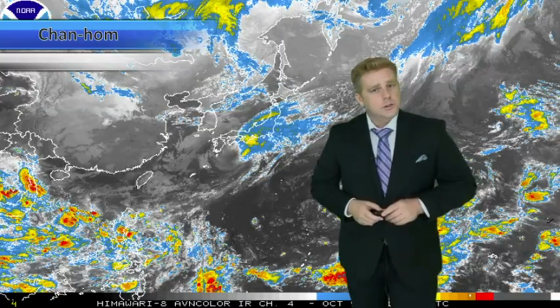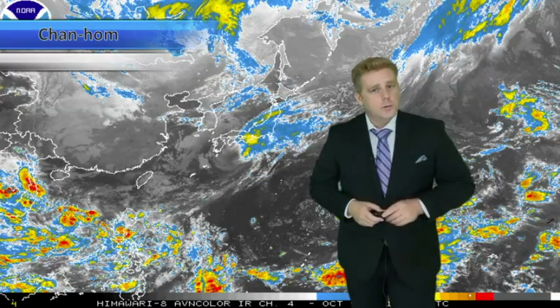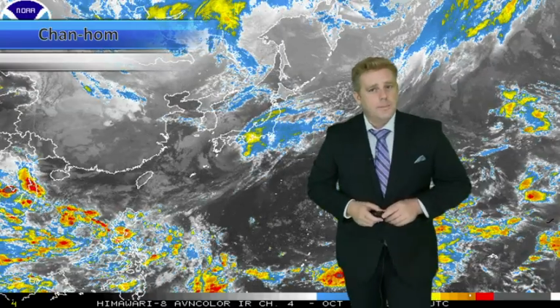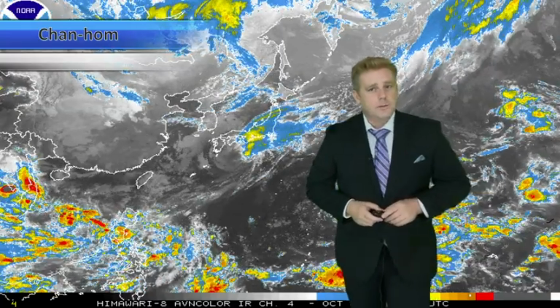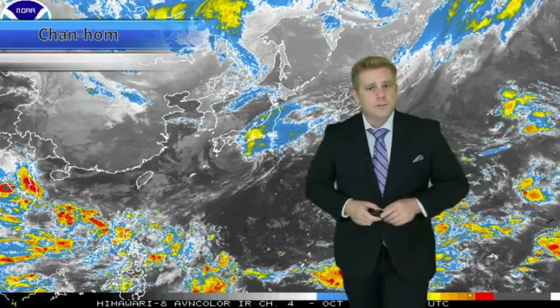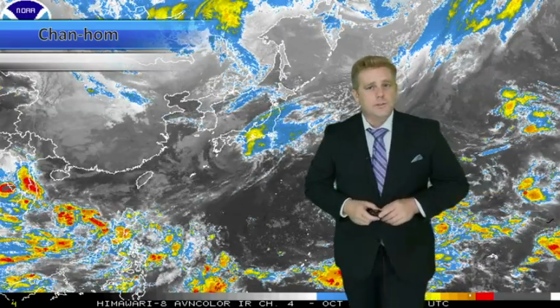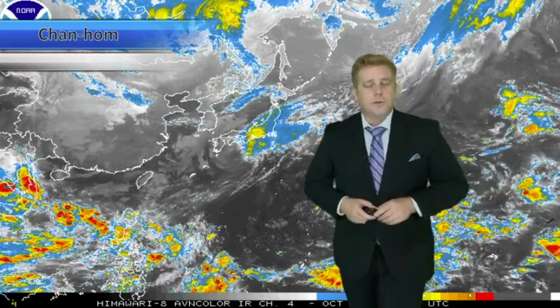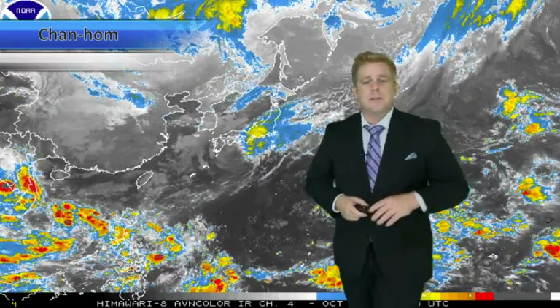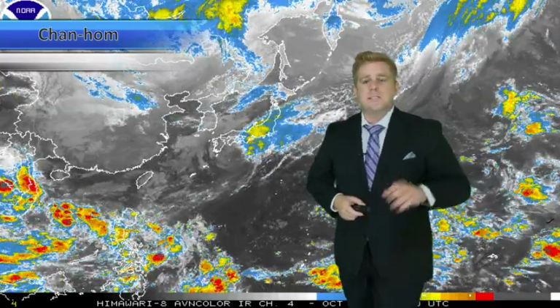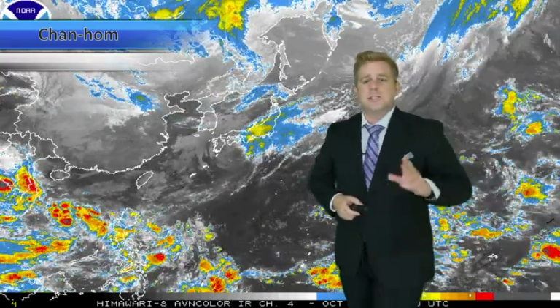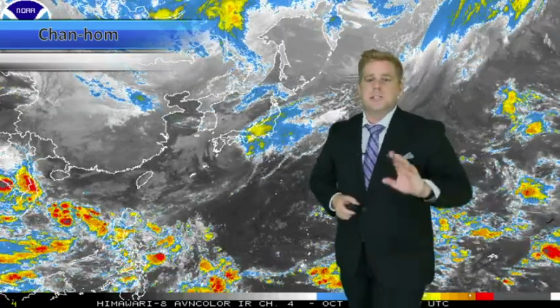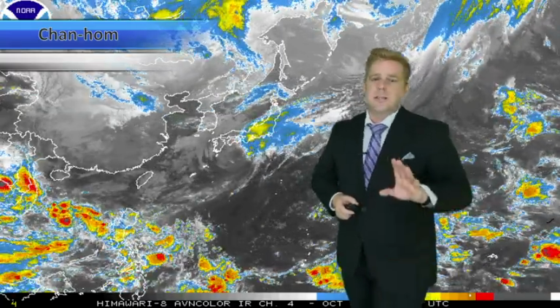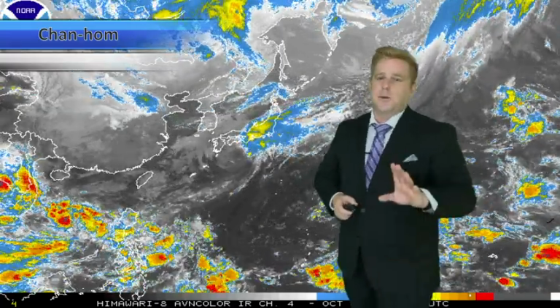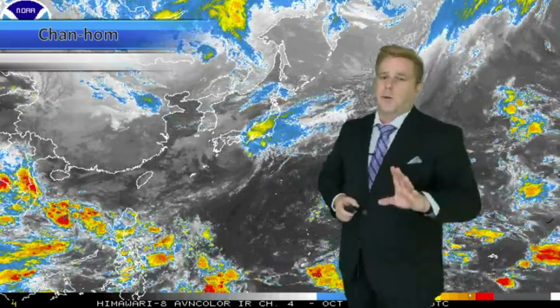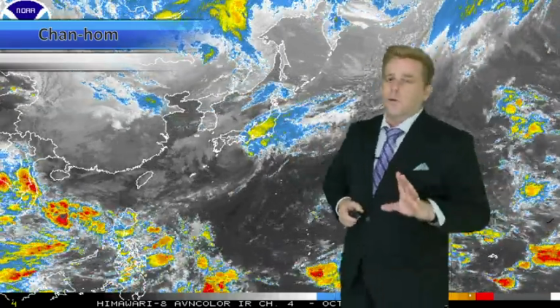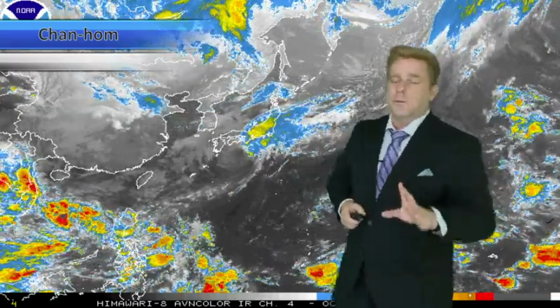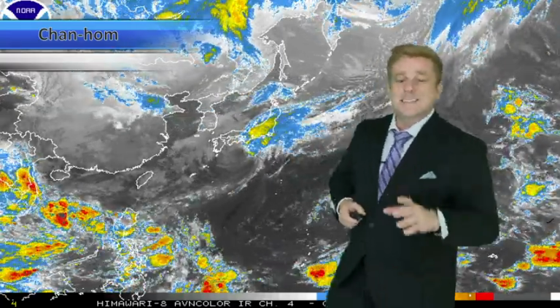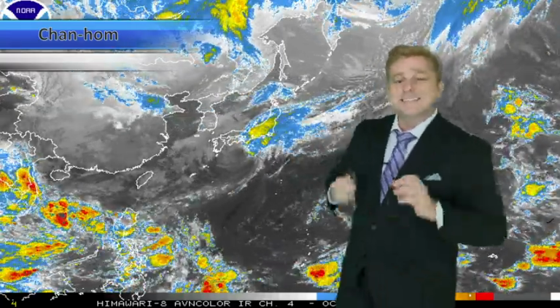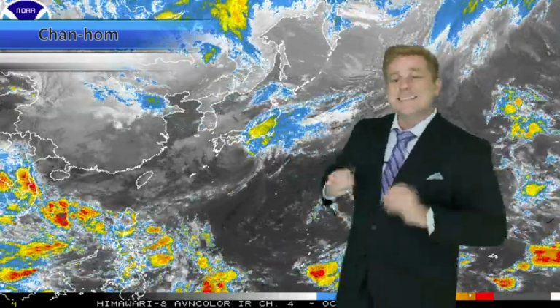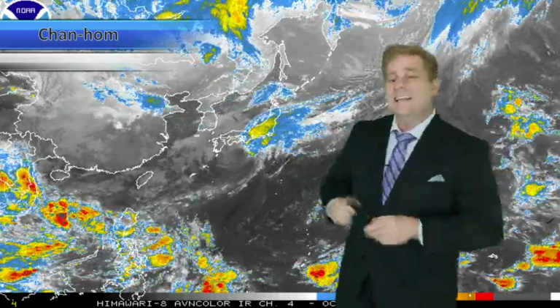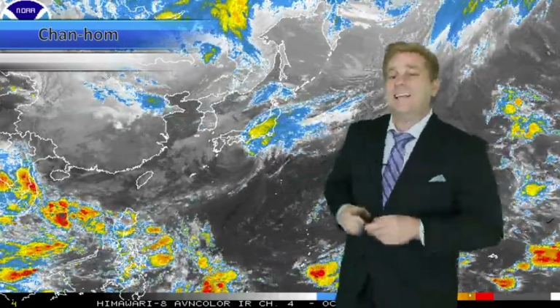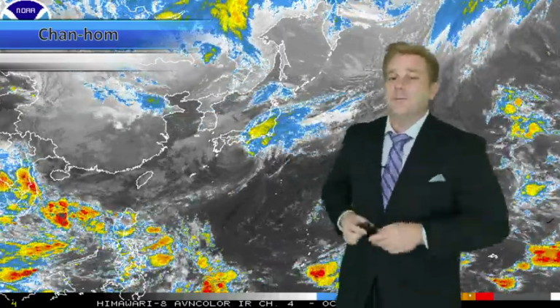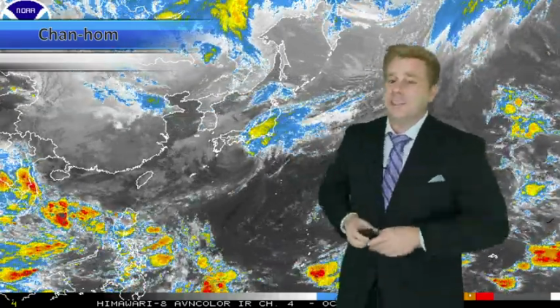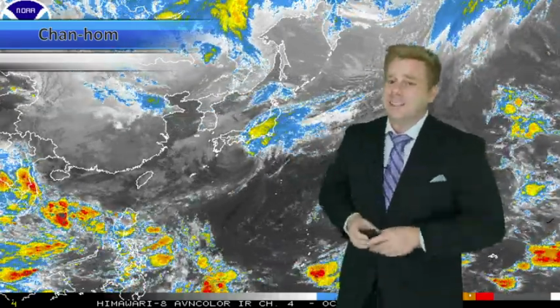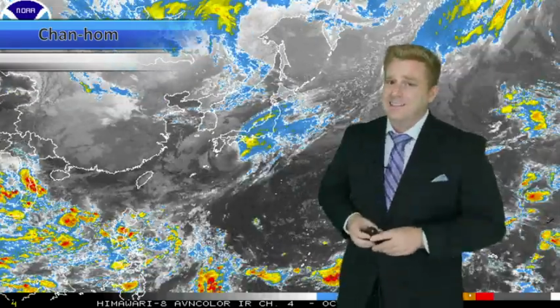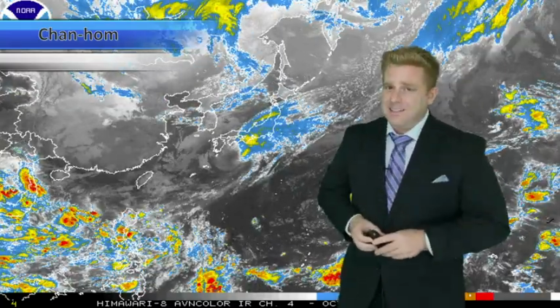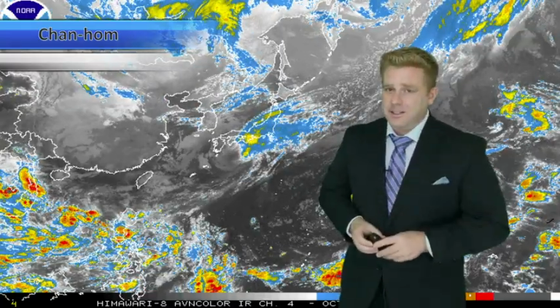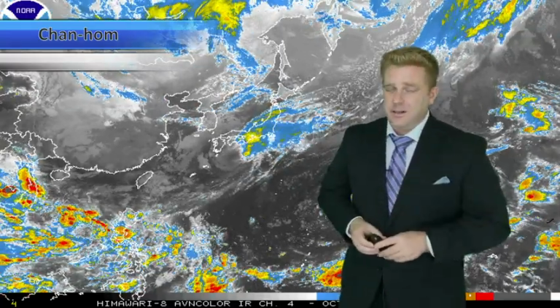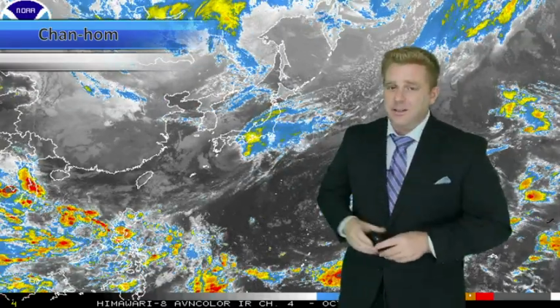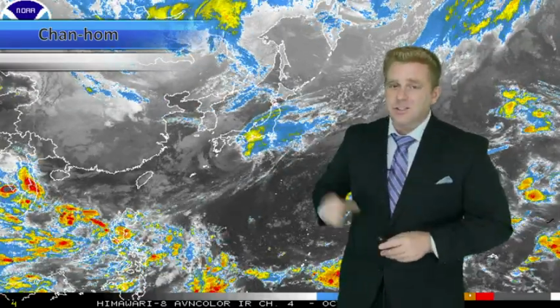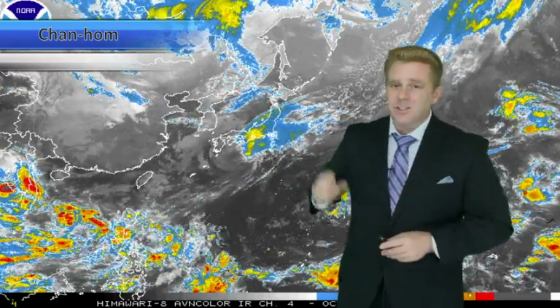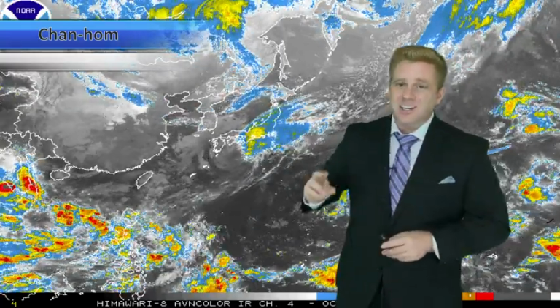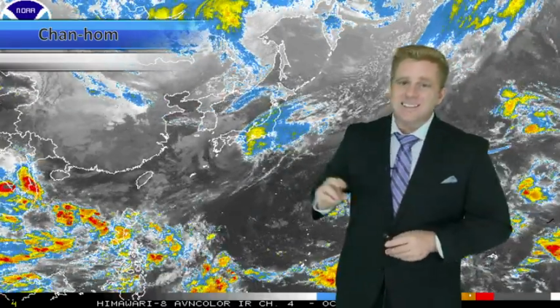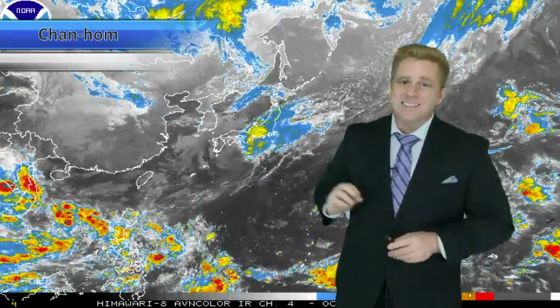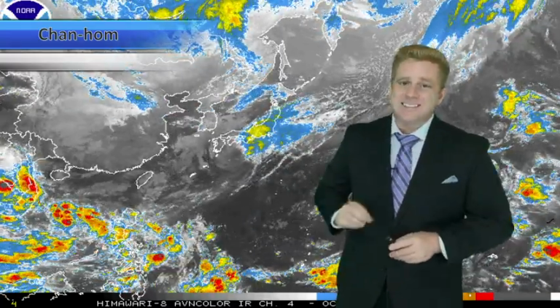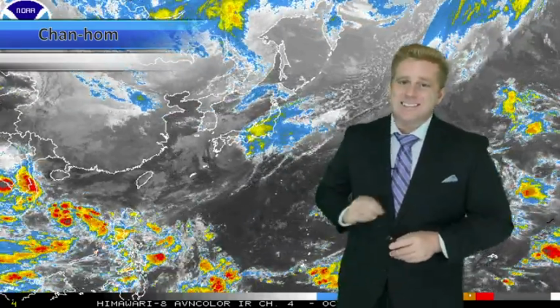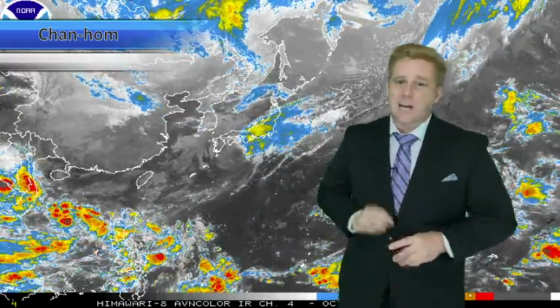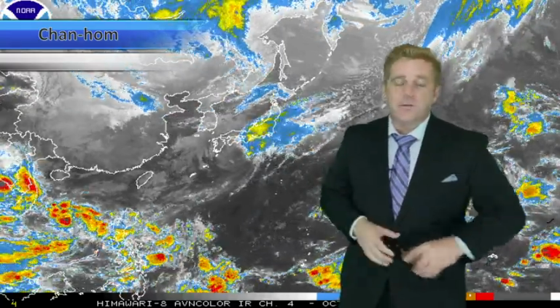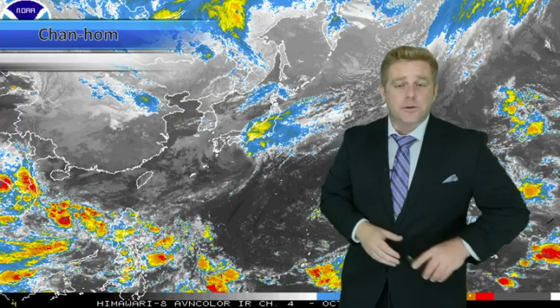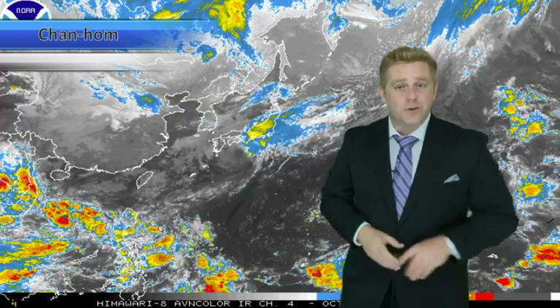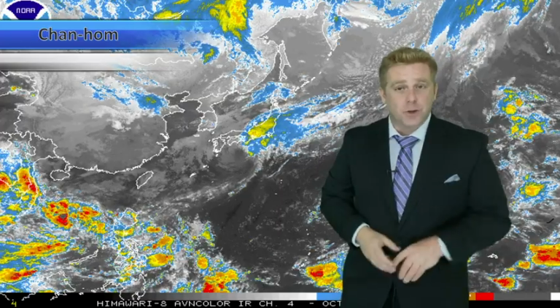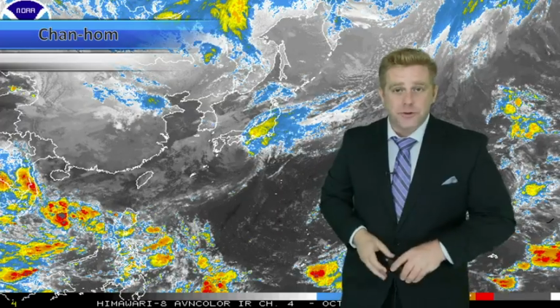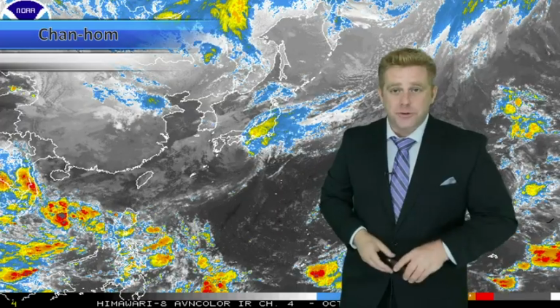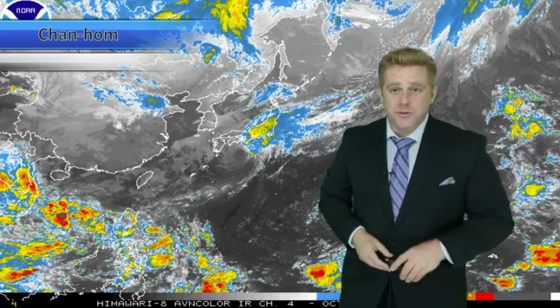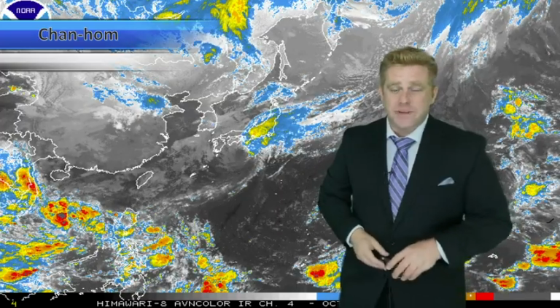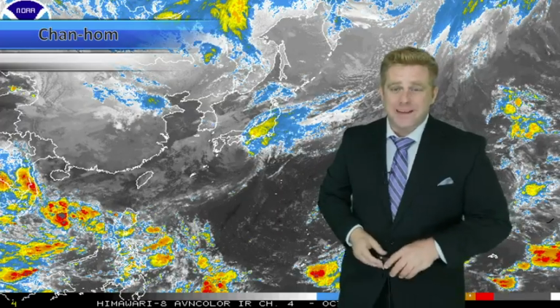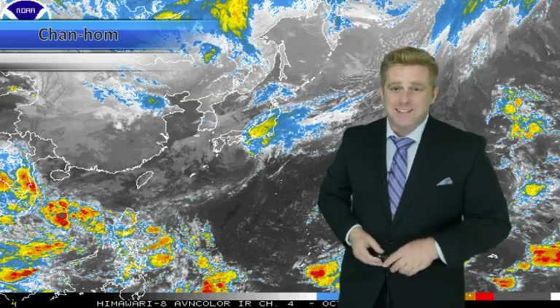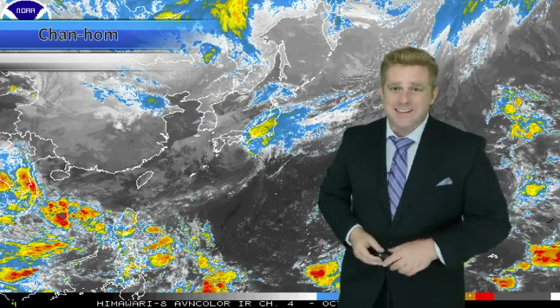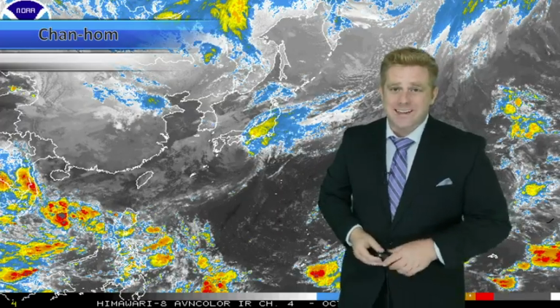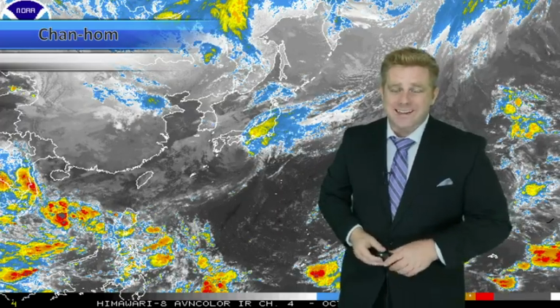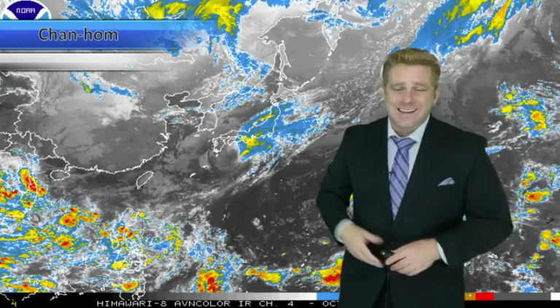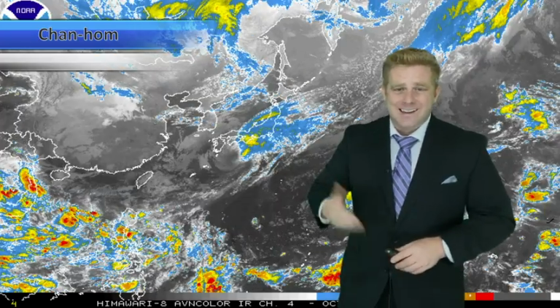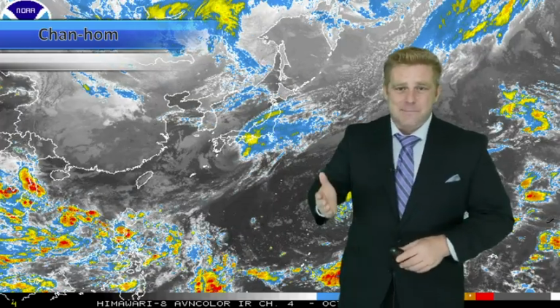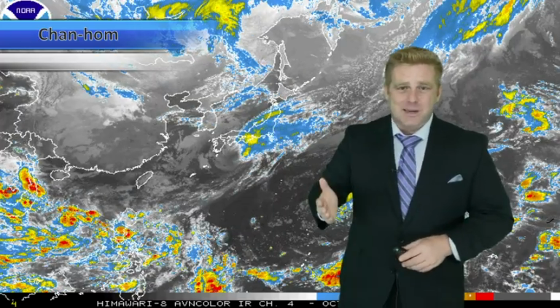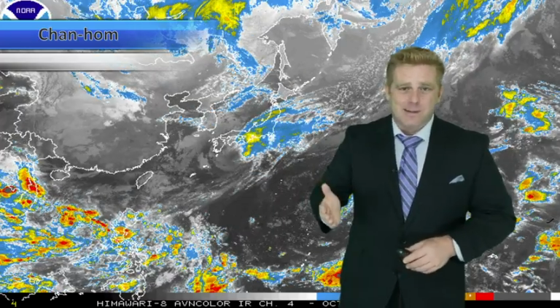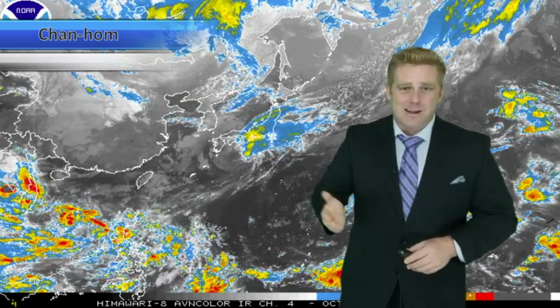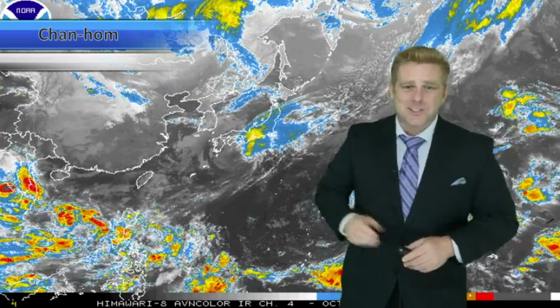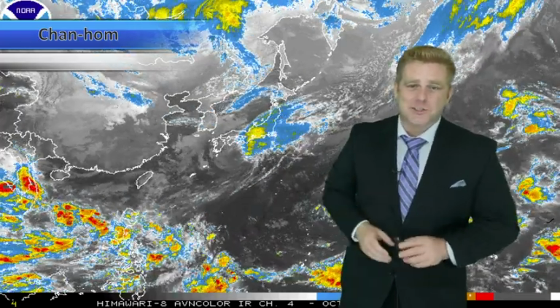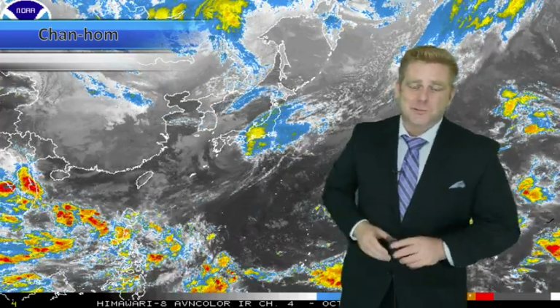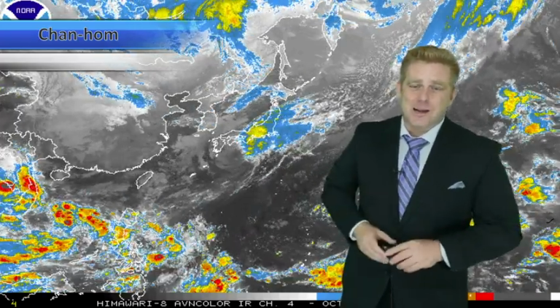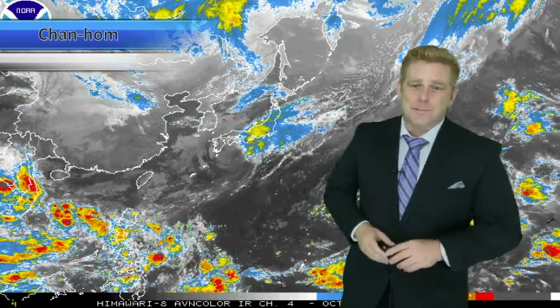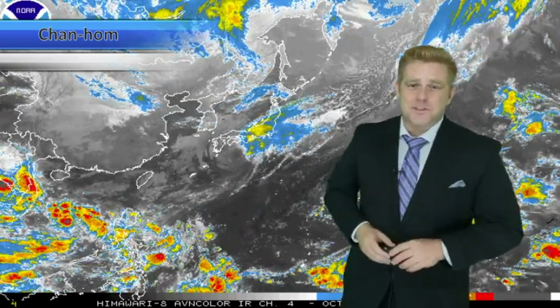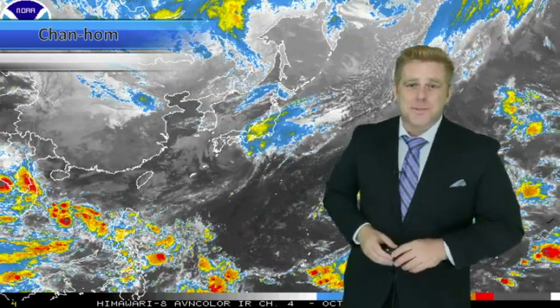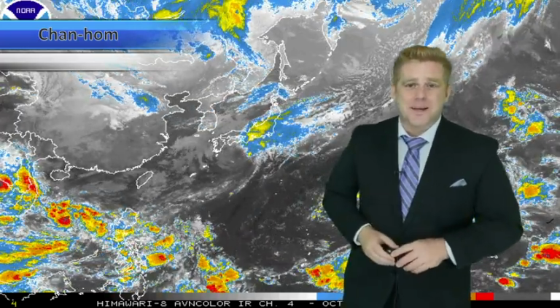Tropical Storm Chenhom continuing to linger just south of Tokyo, Japan today. Meteorologist Robert Spetta.